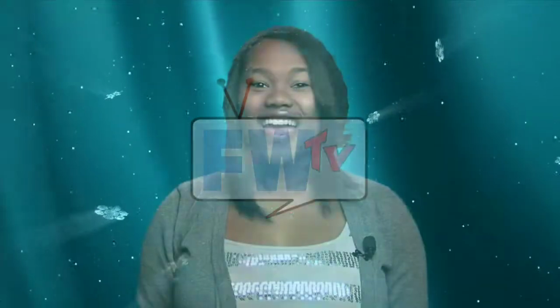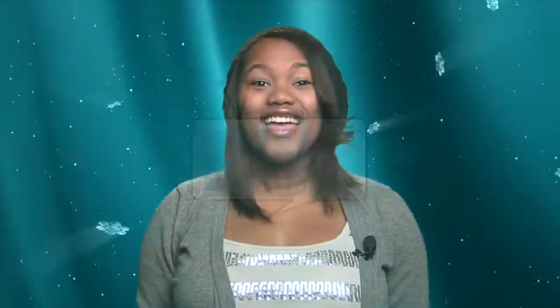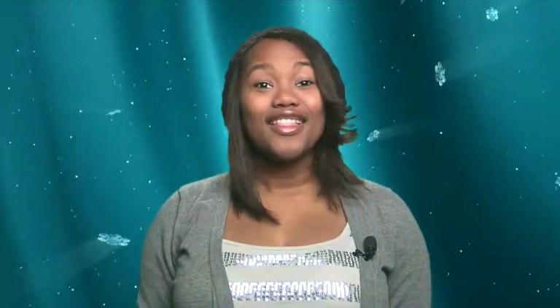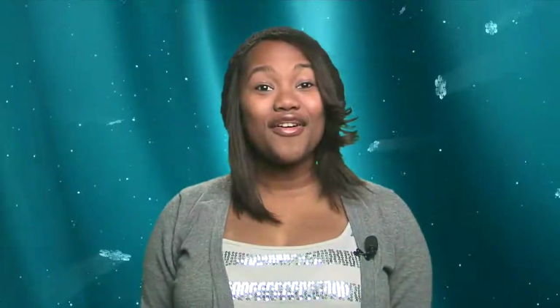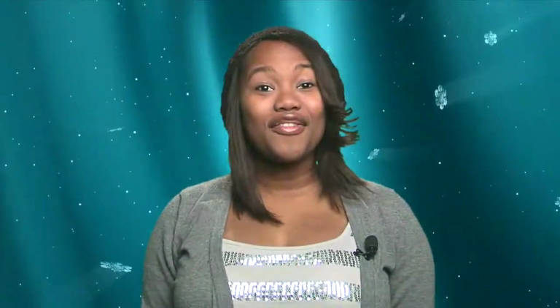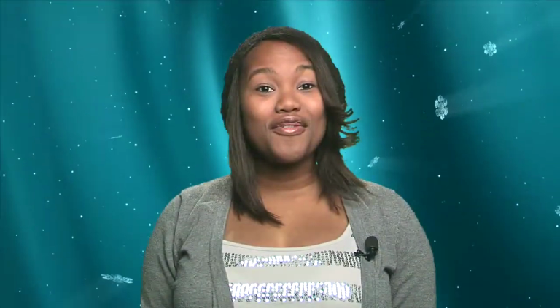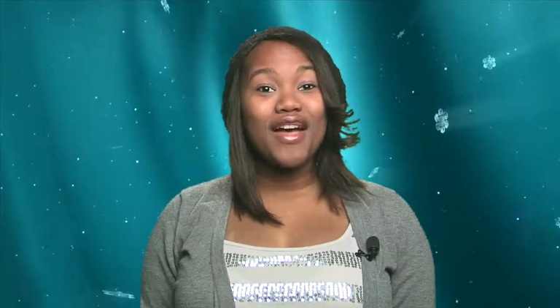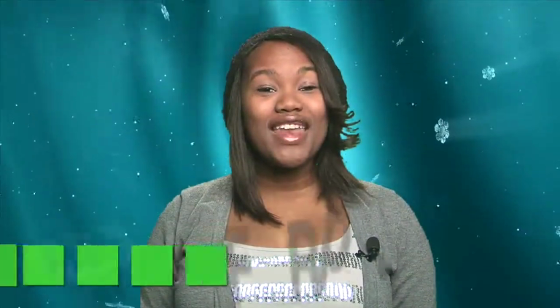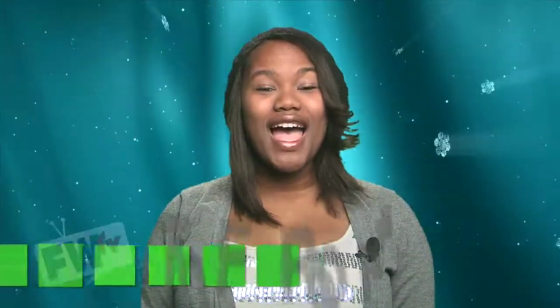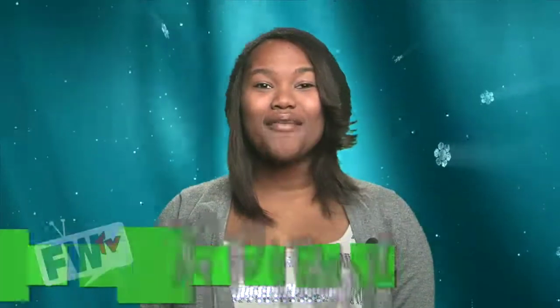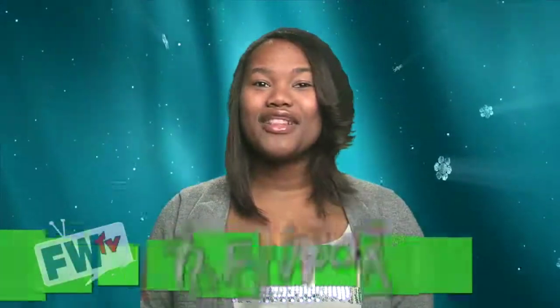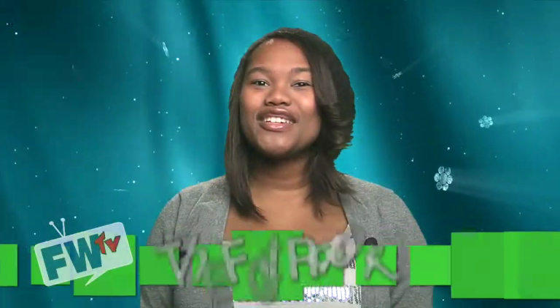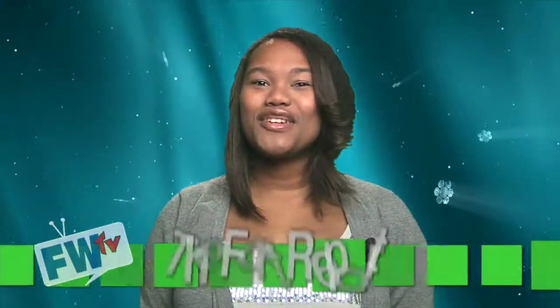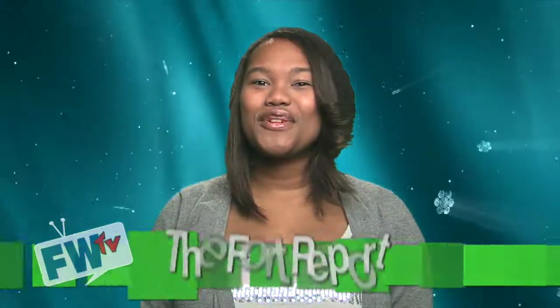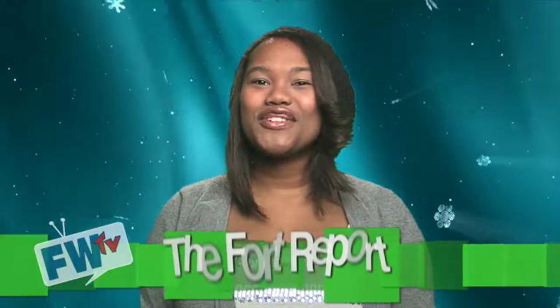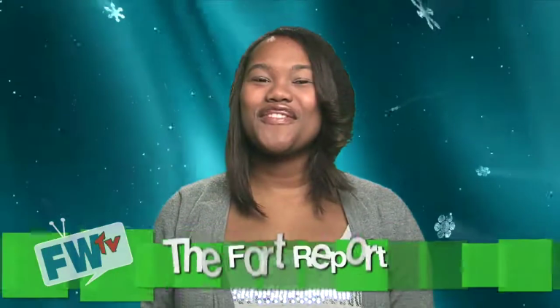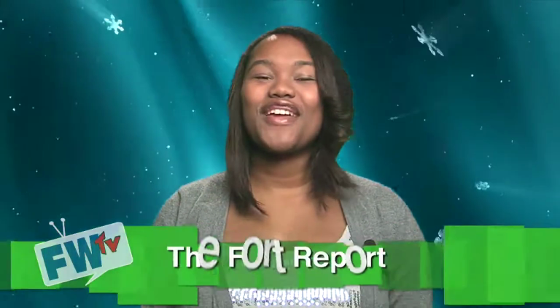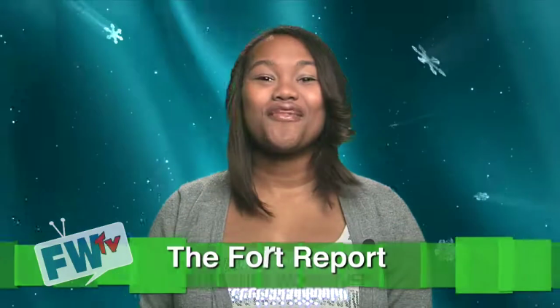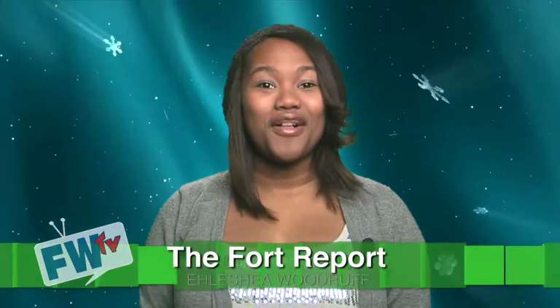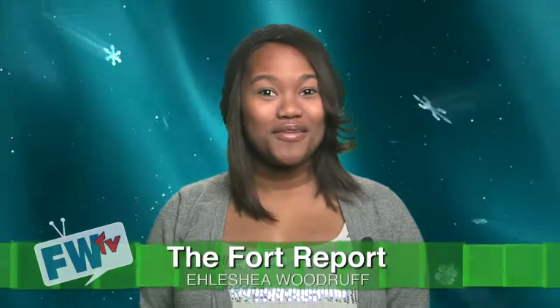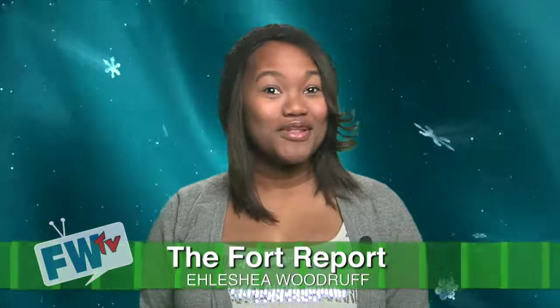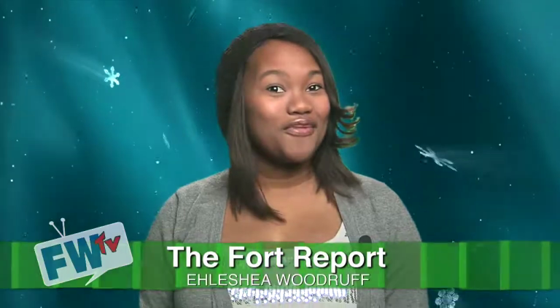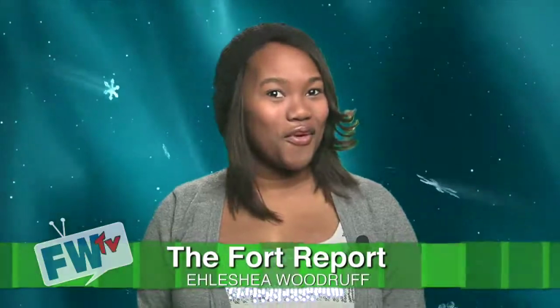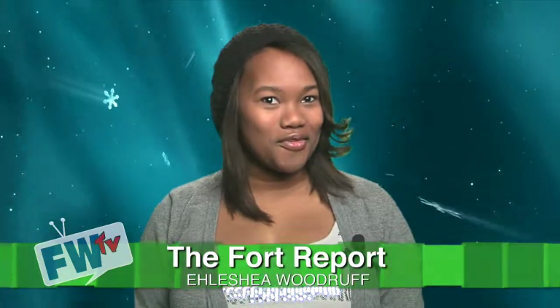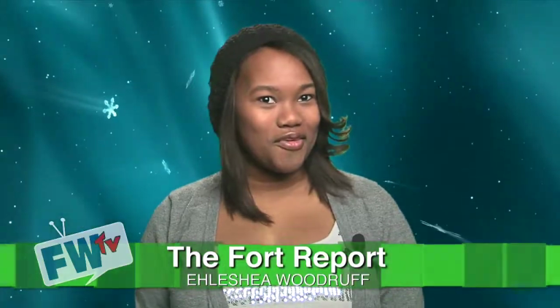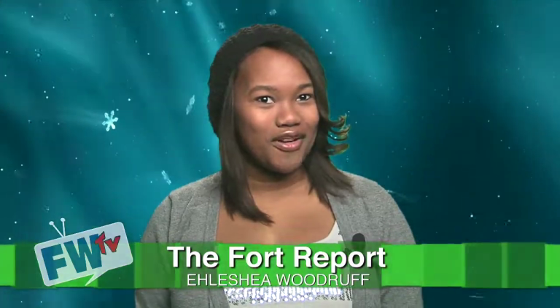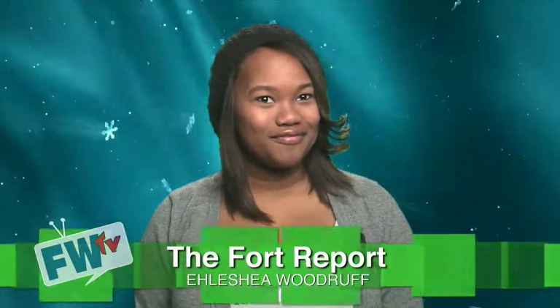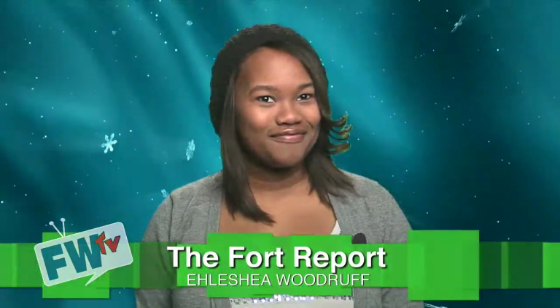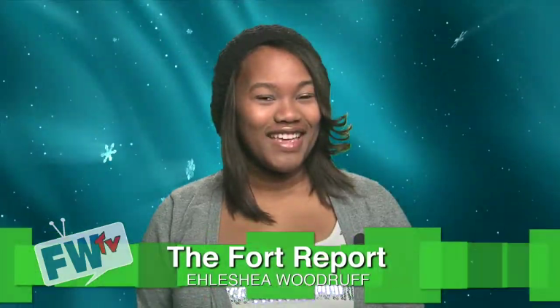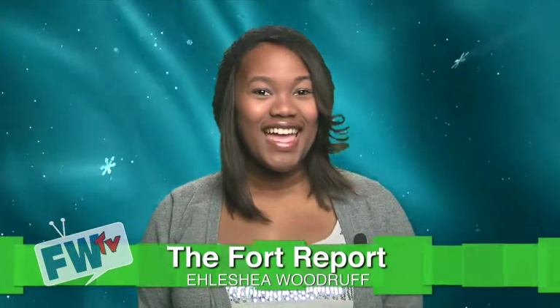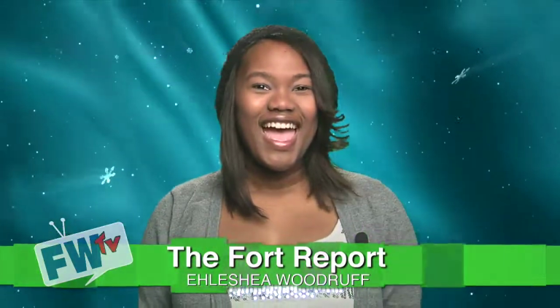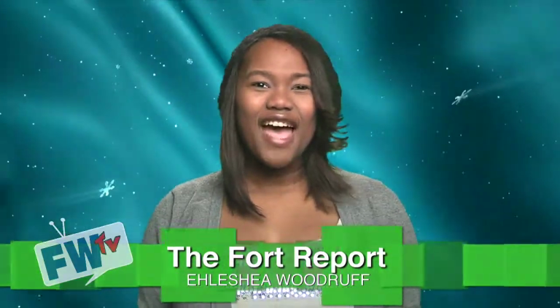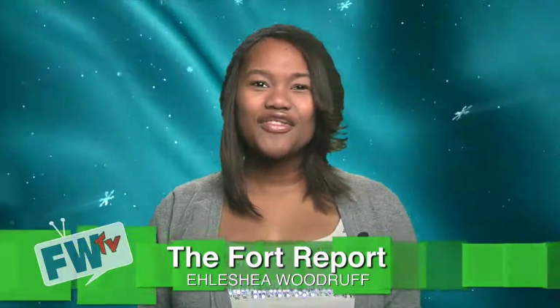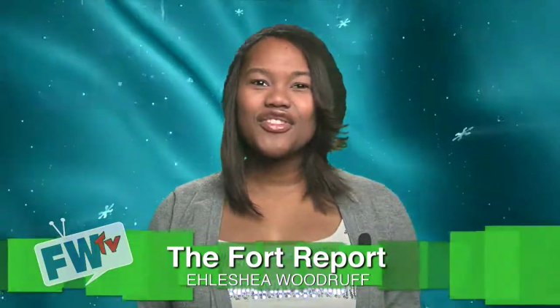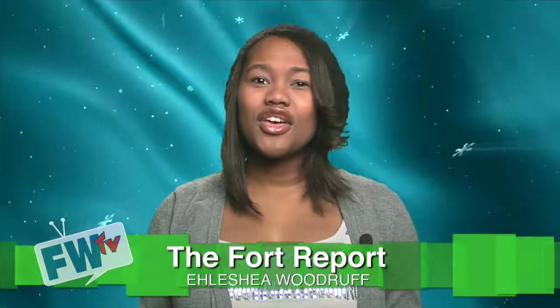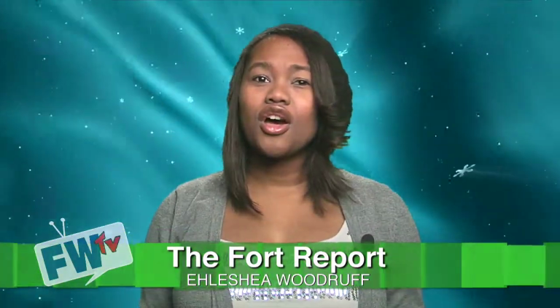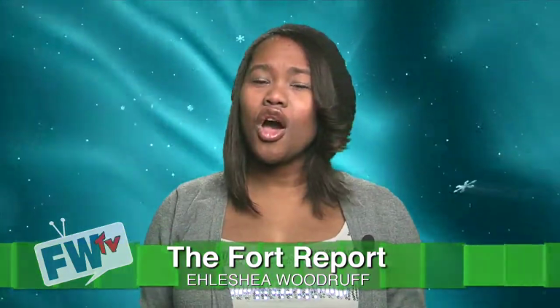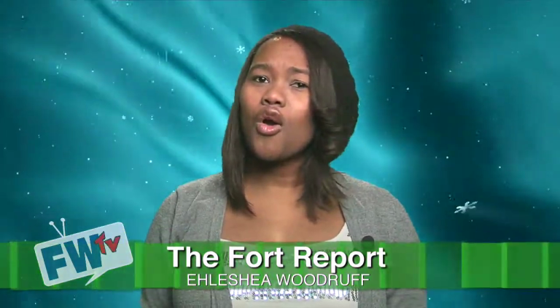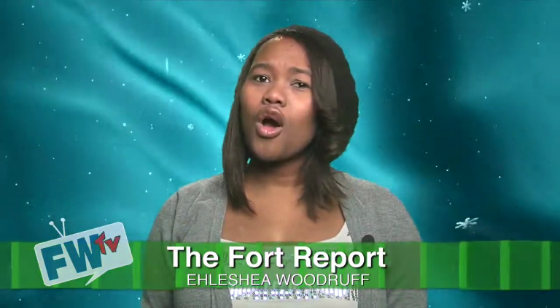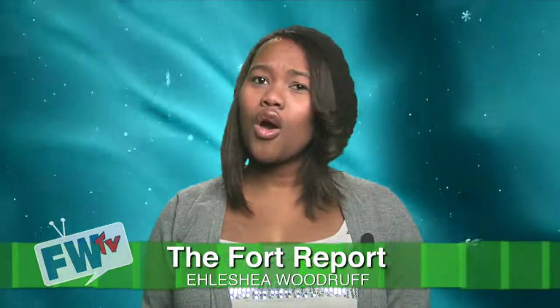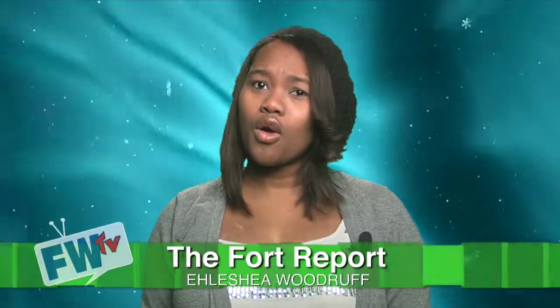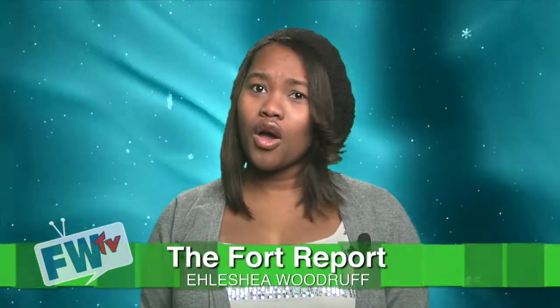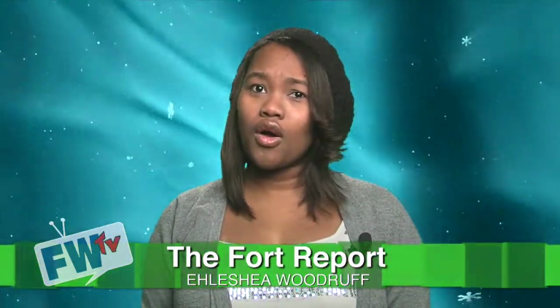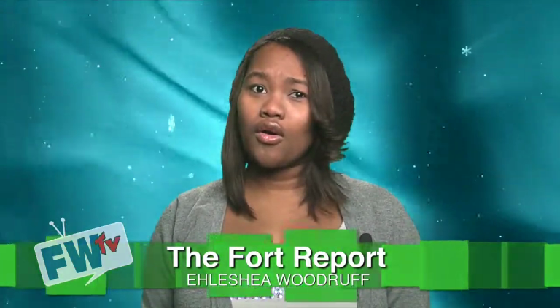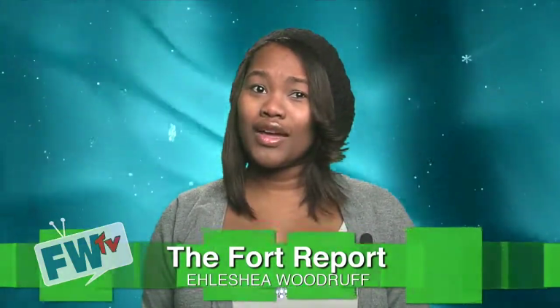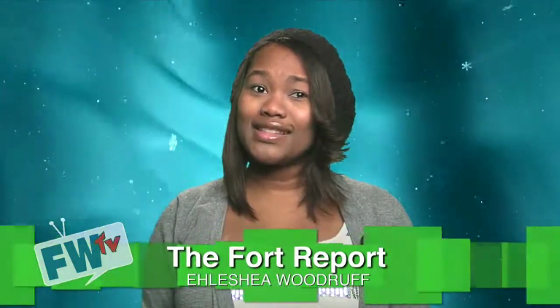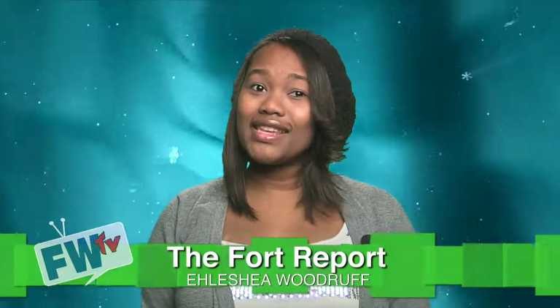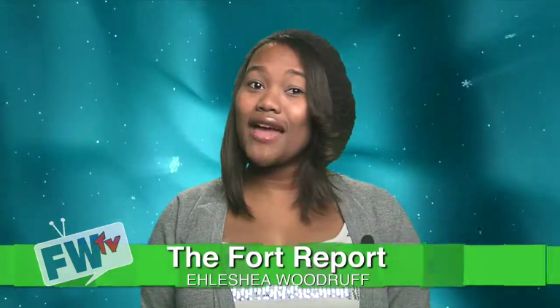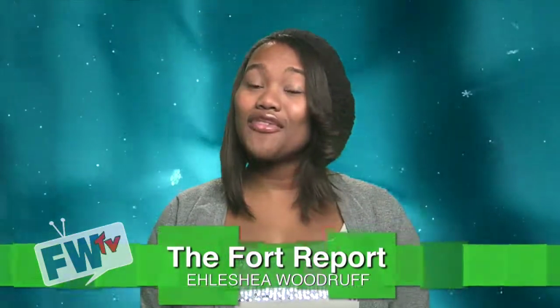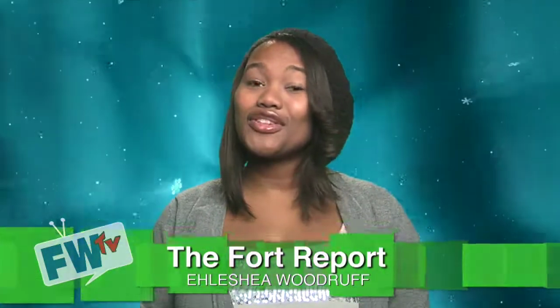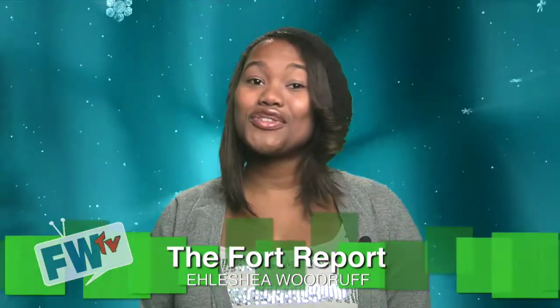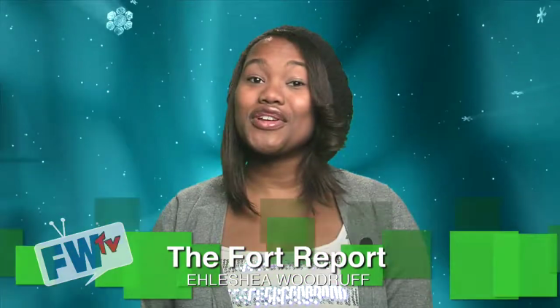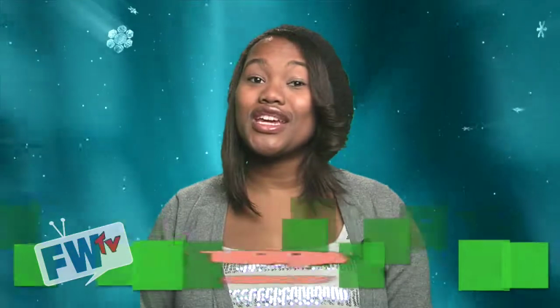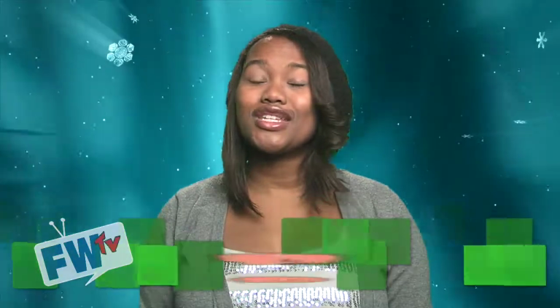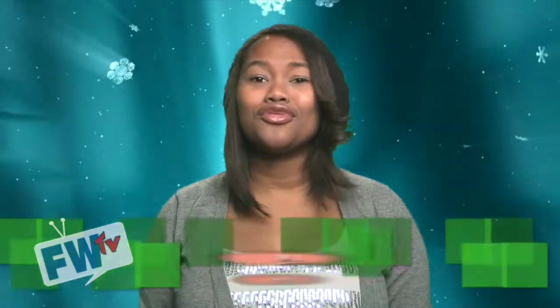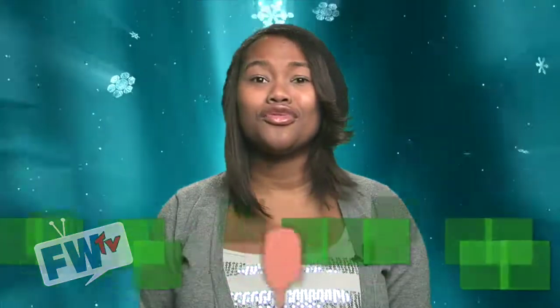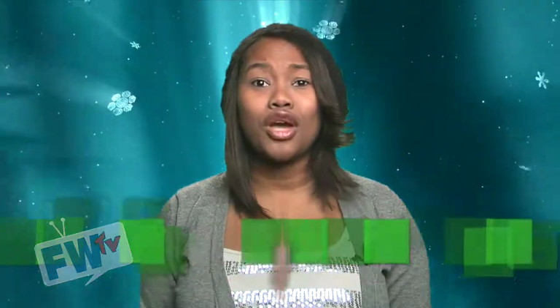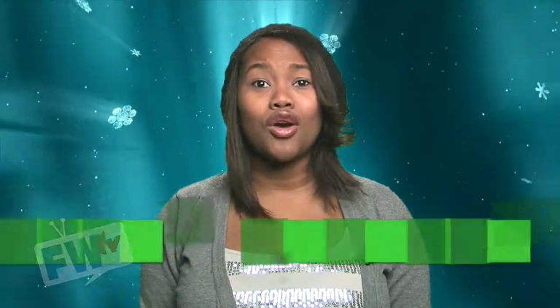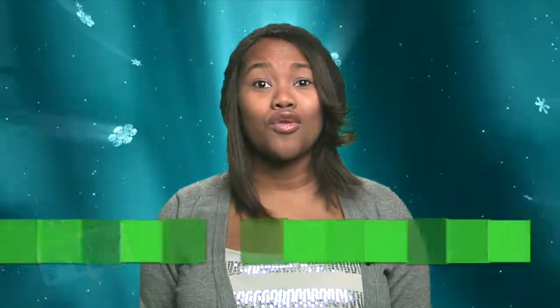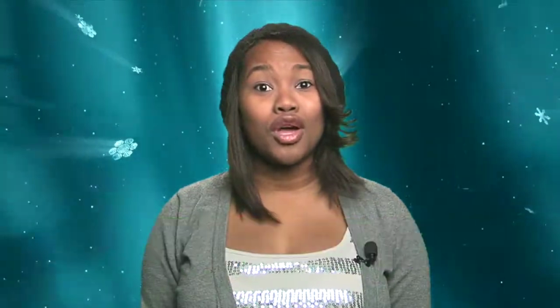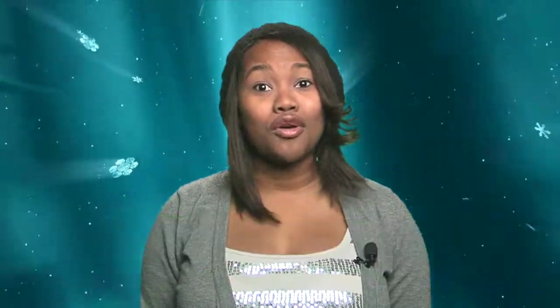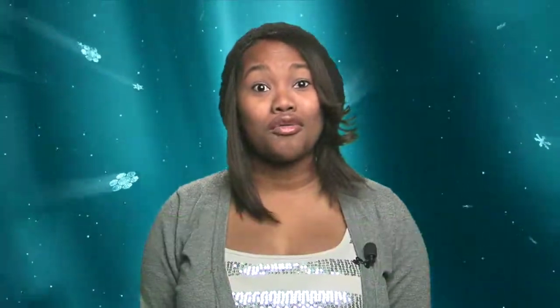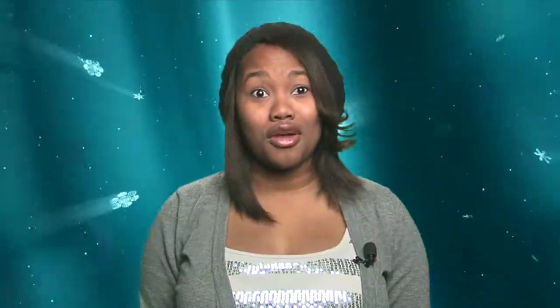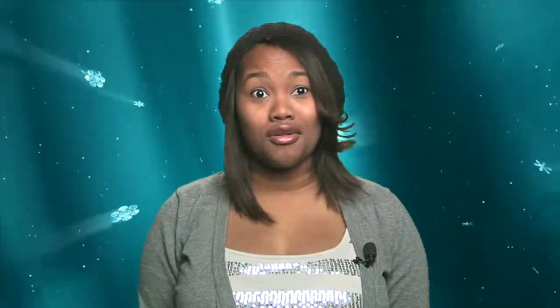Hello everyone, I'm Alicia Woodruff and welcome to the Fort Report. After the ho ho ho, it's time for the tree to go, go, go.